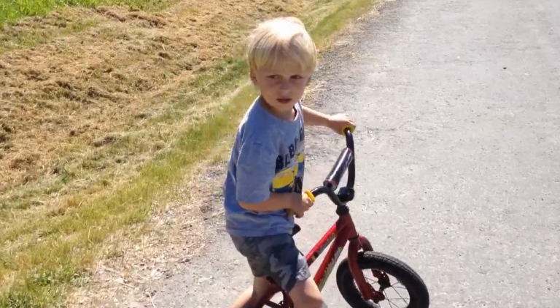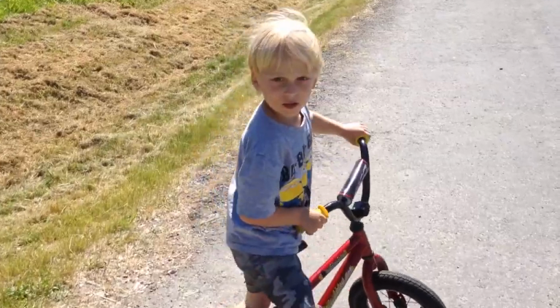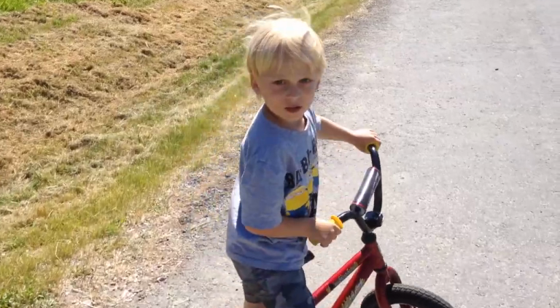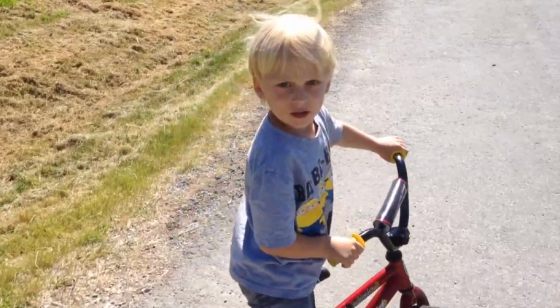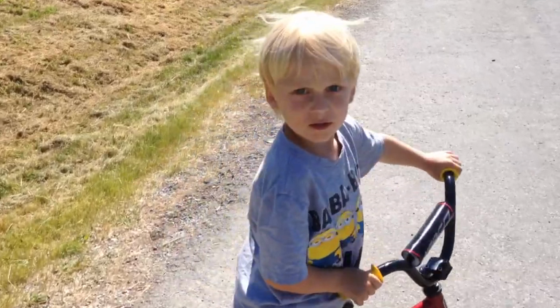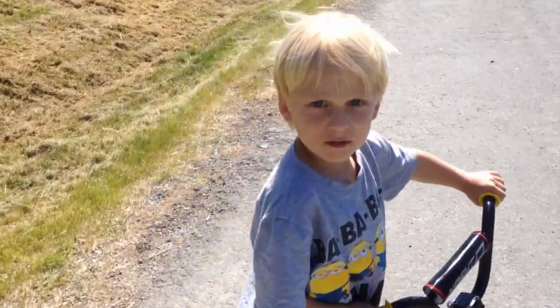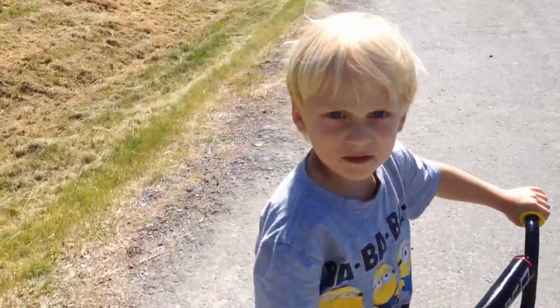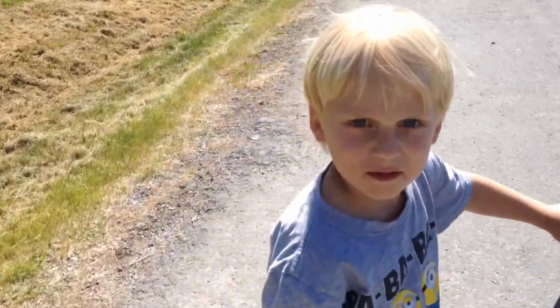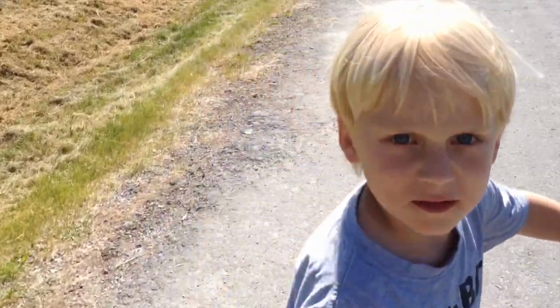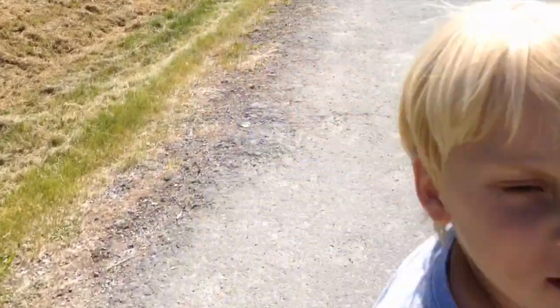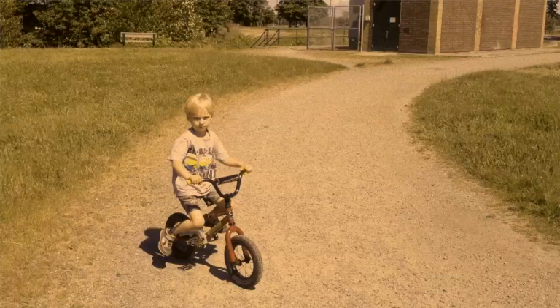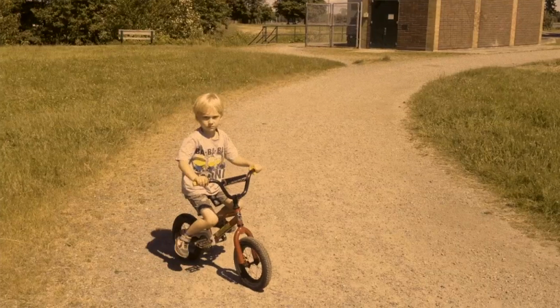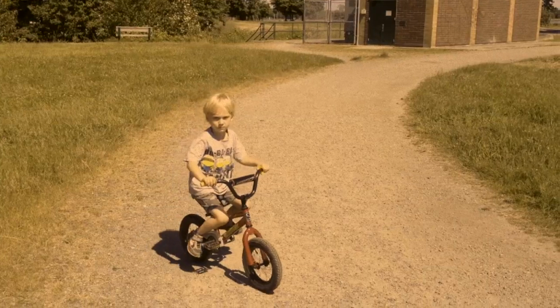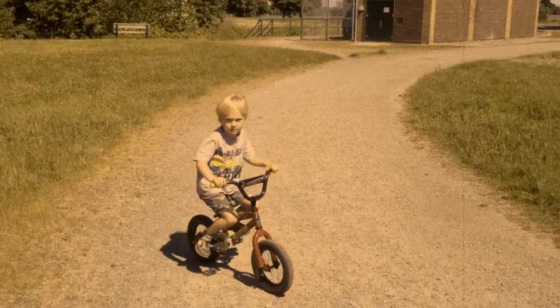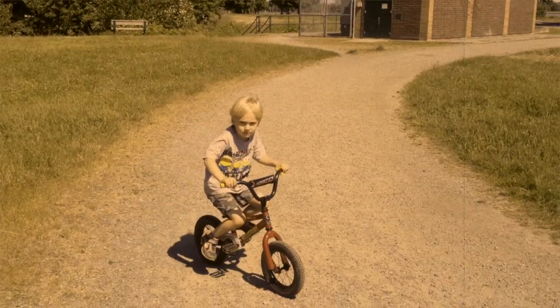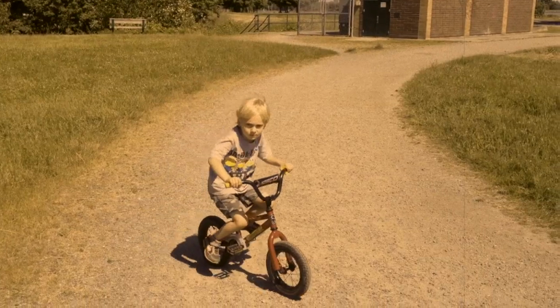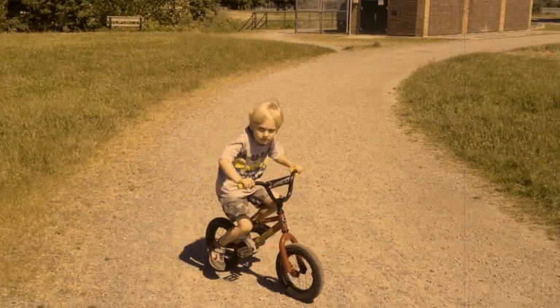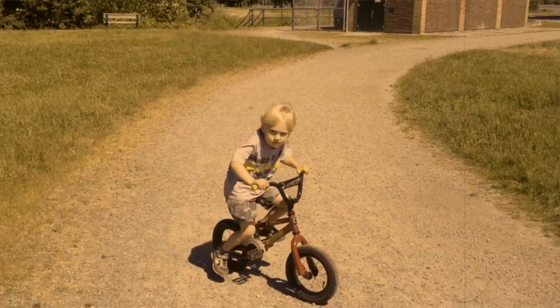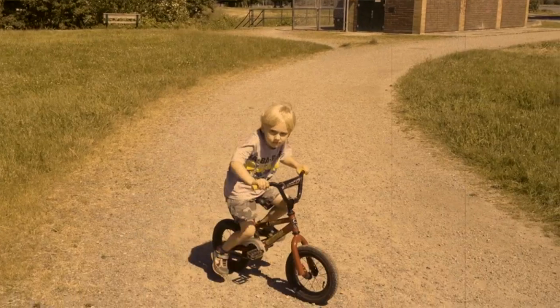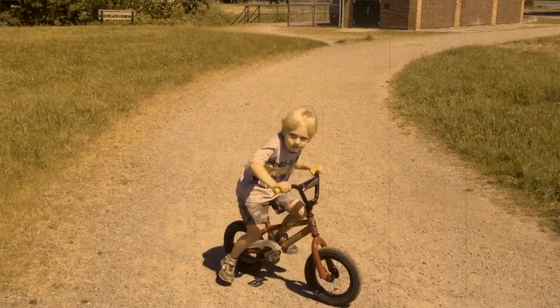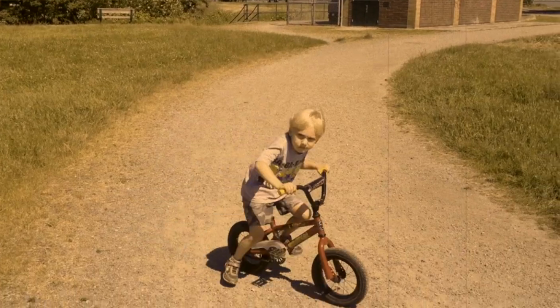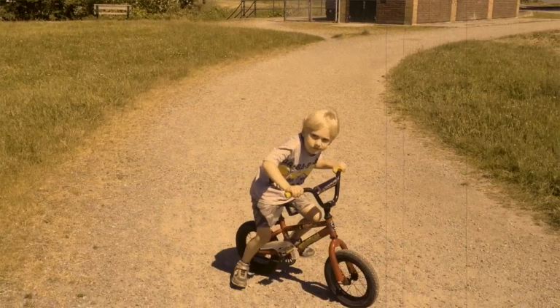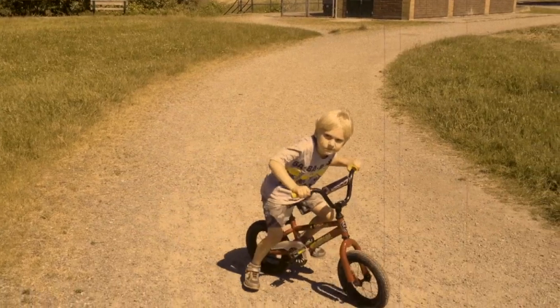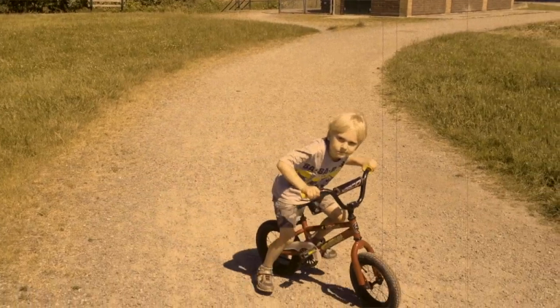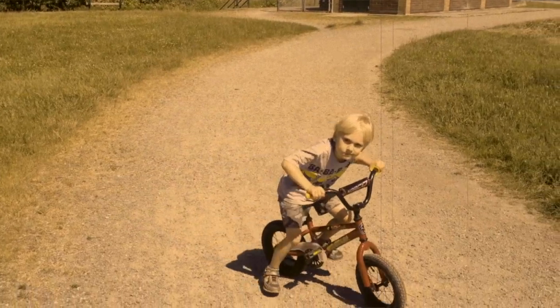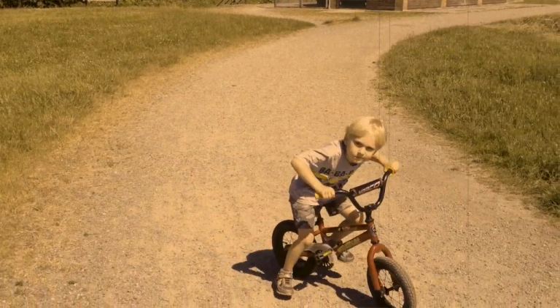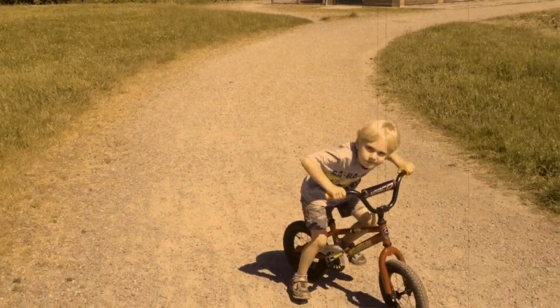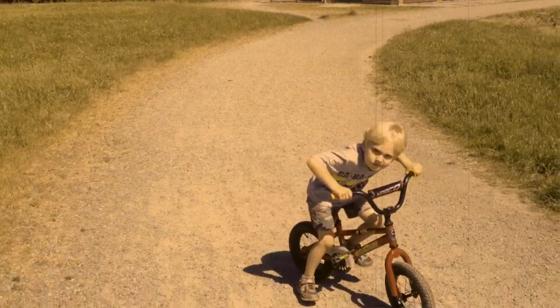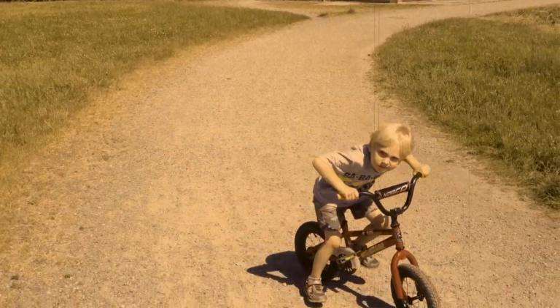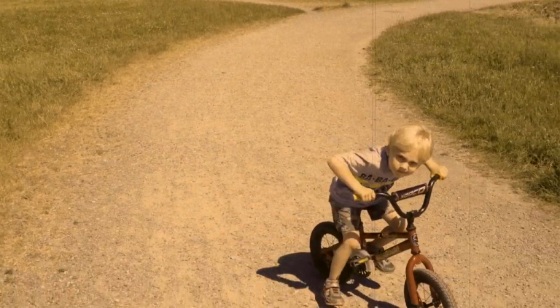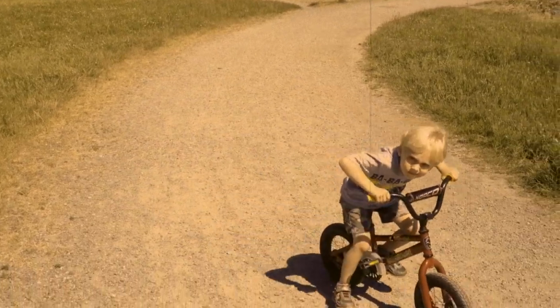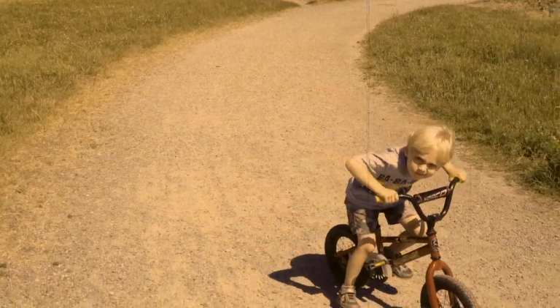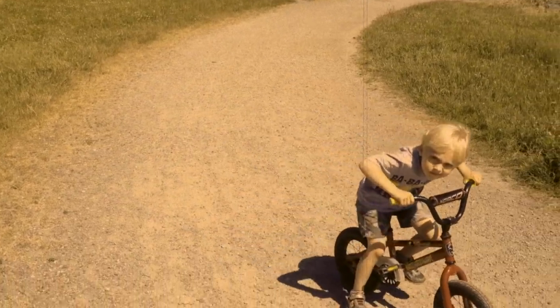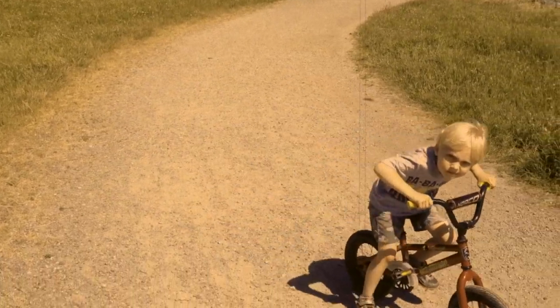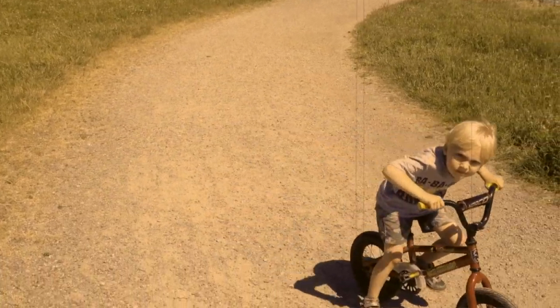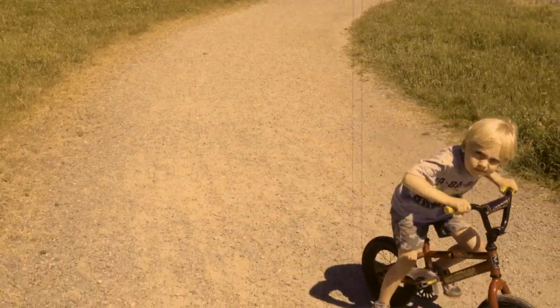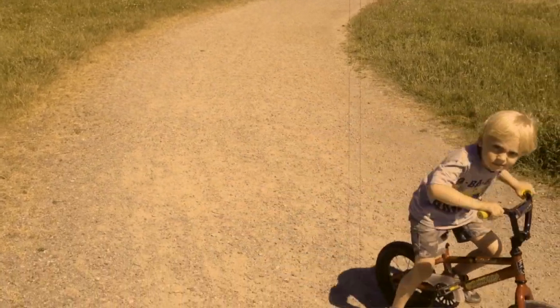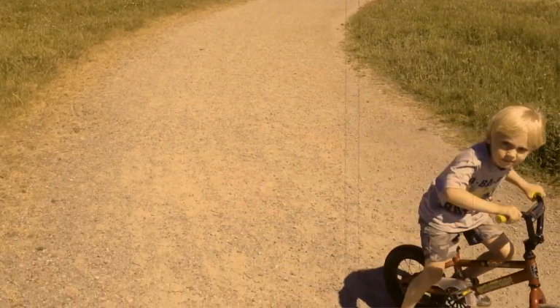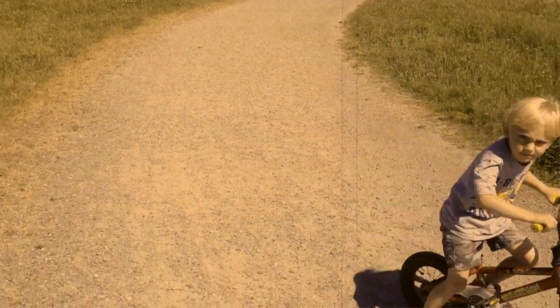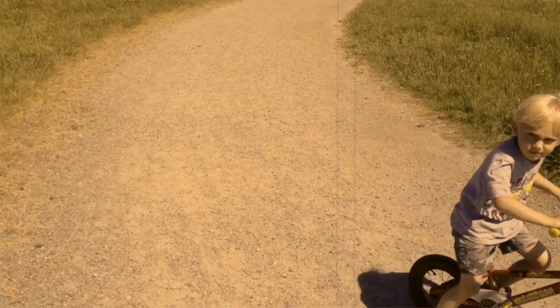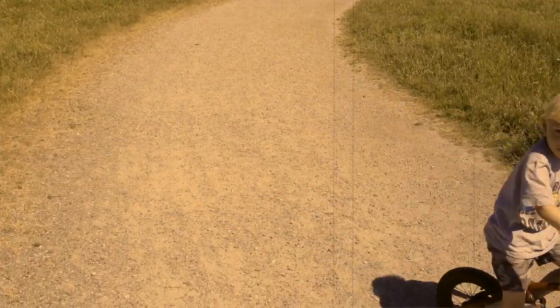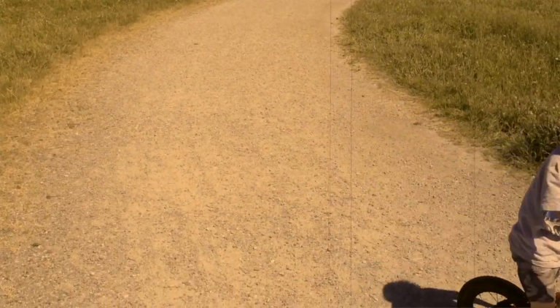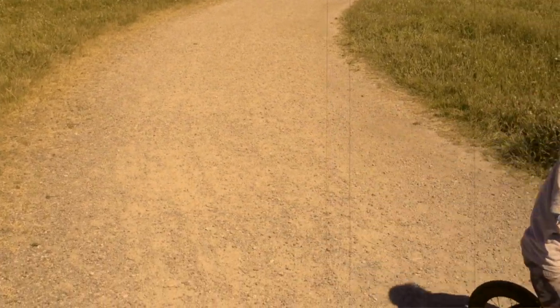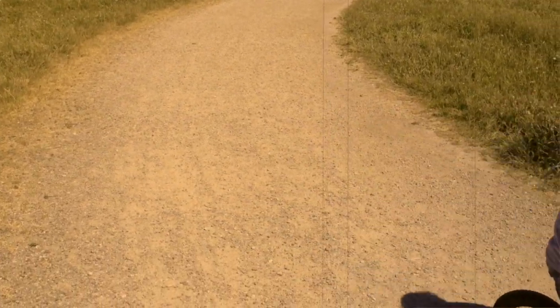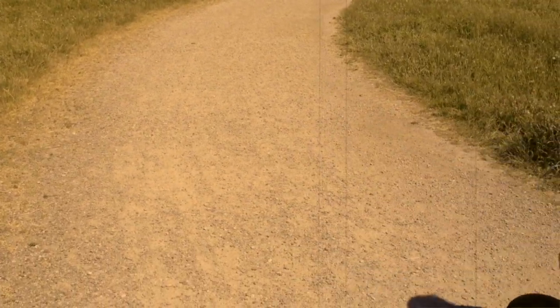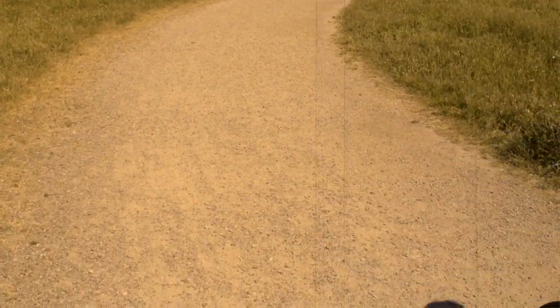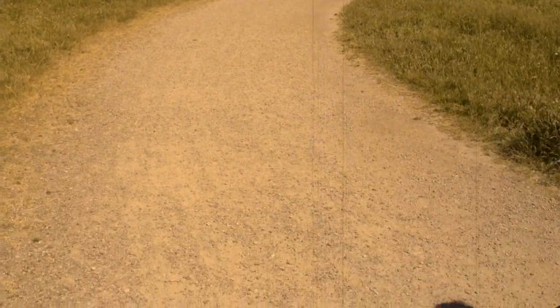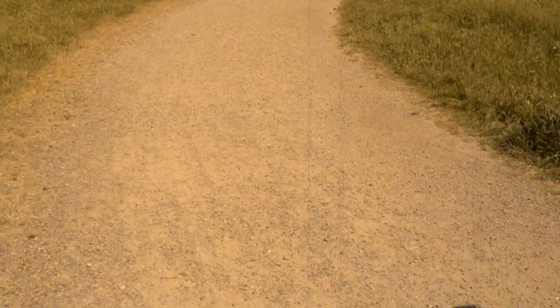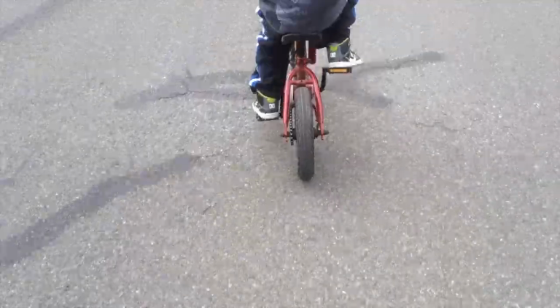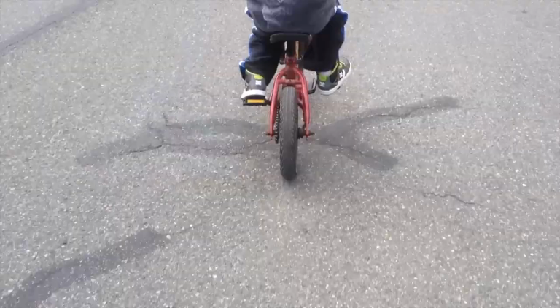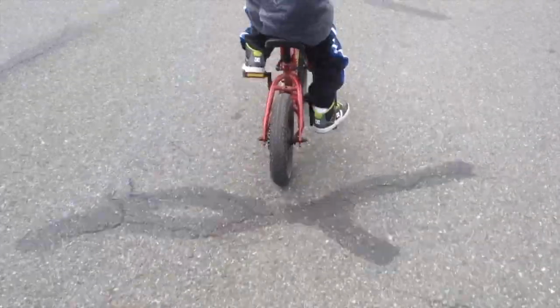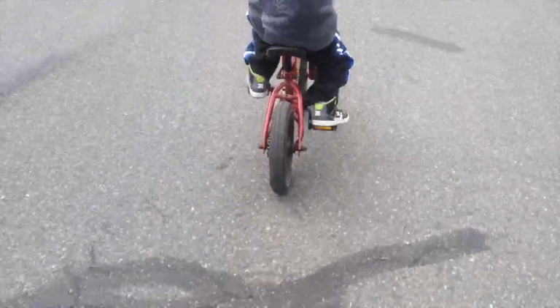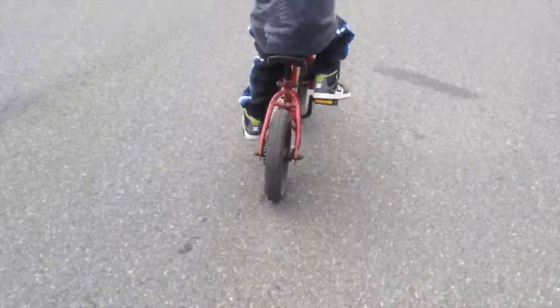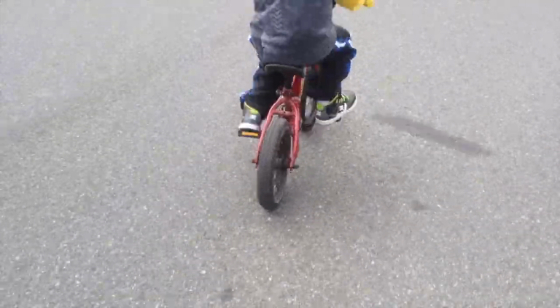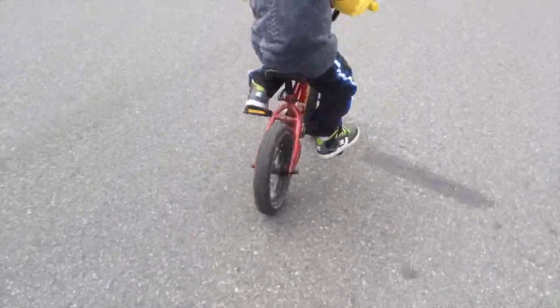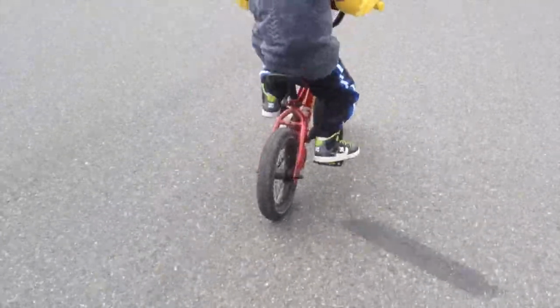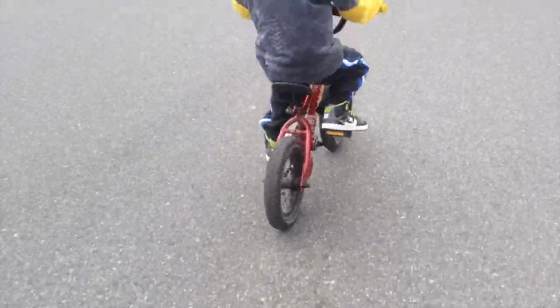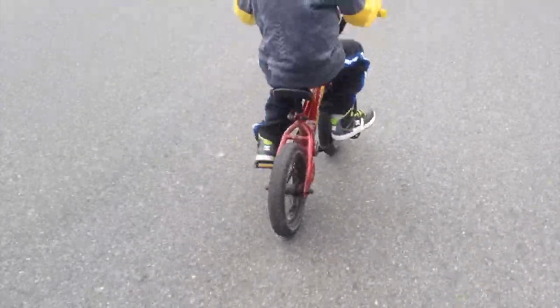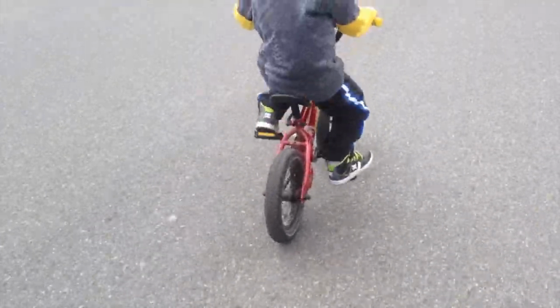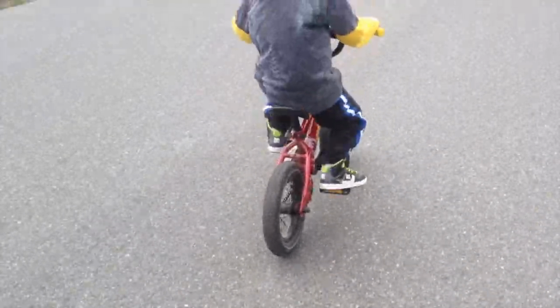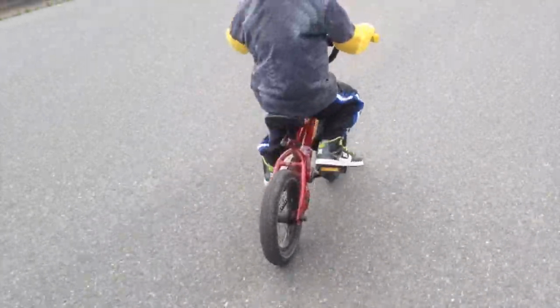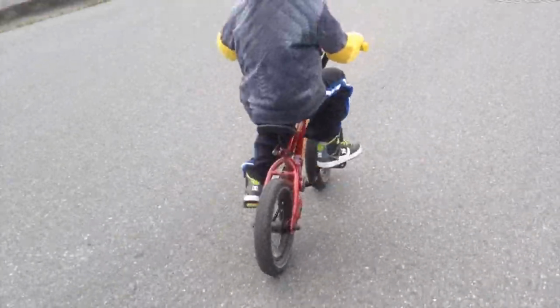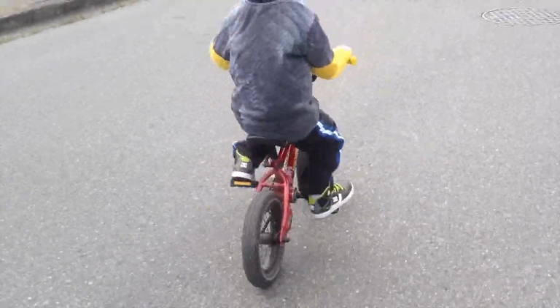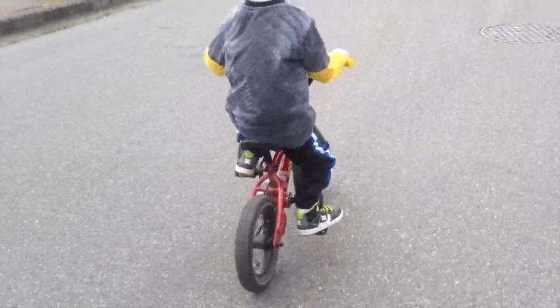As time went on, he started warming up to the idea of pedaling. And just like that, he was riding a pedal bike.